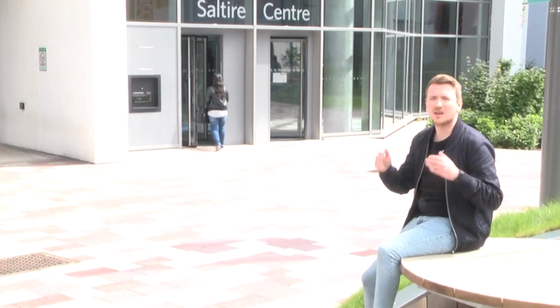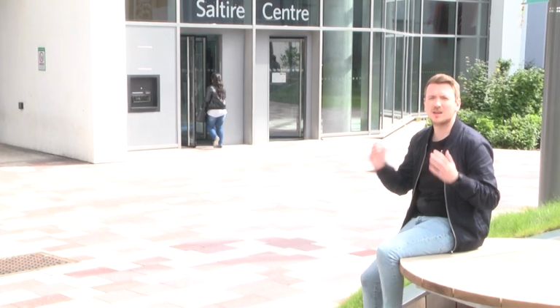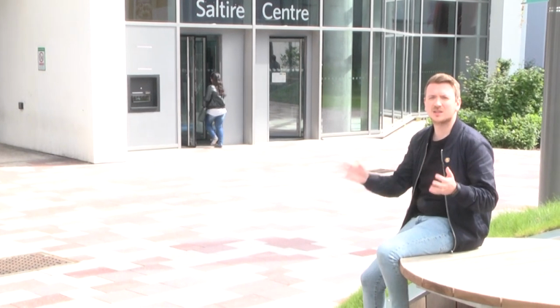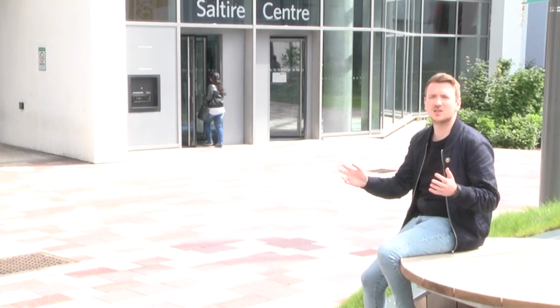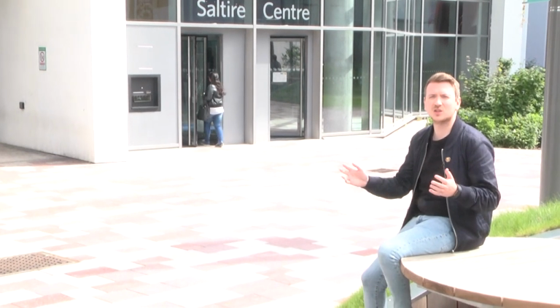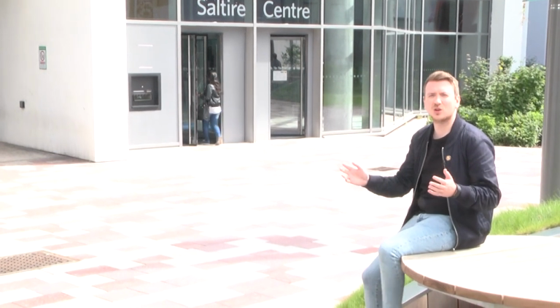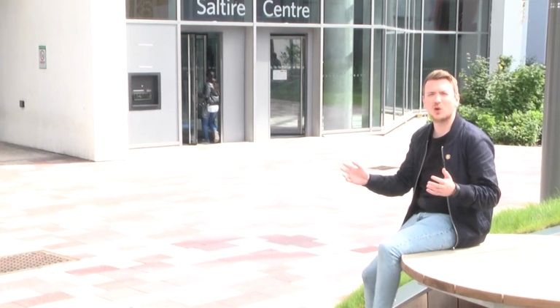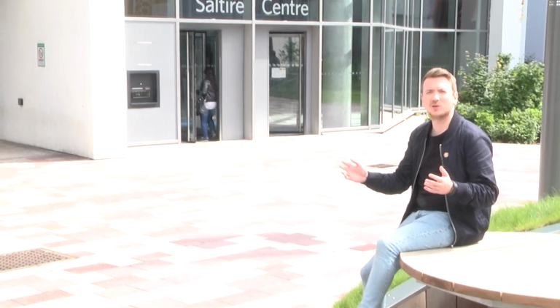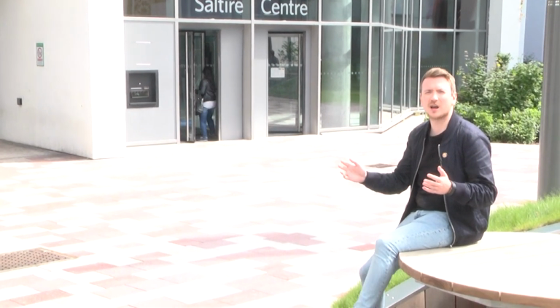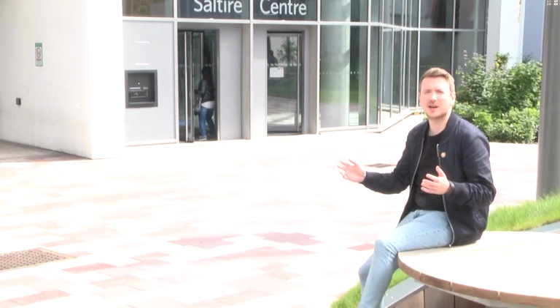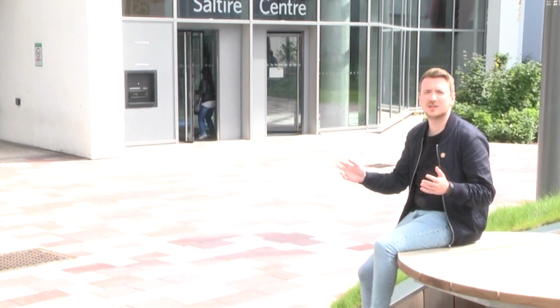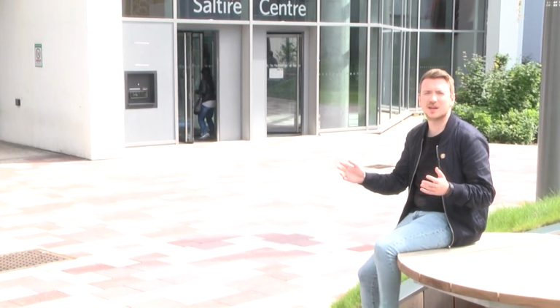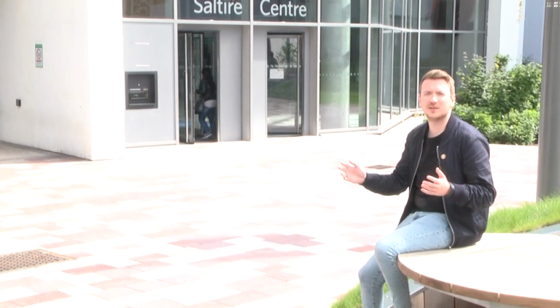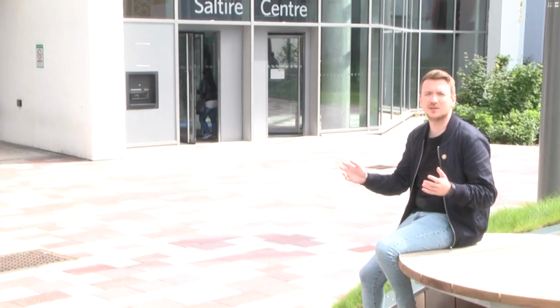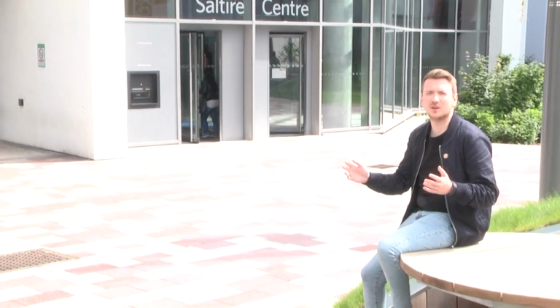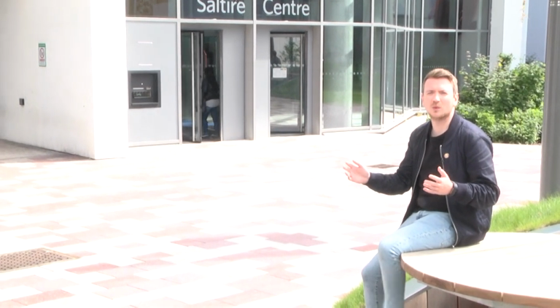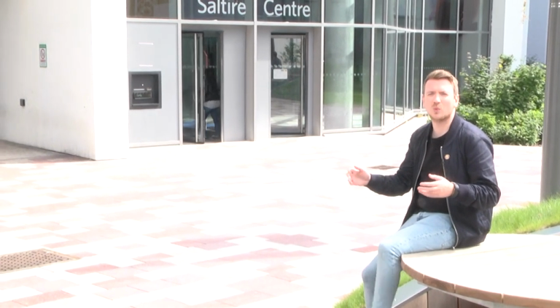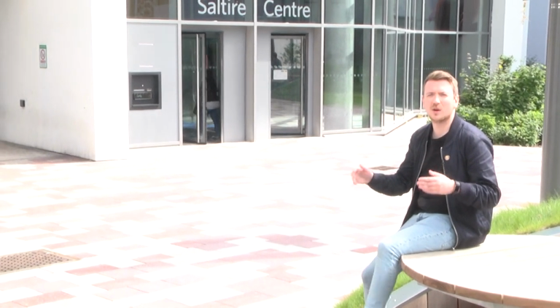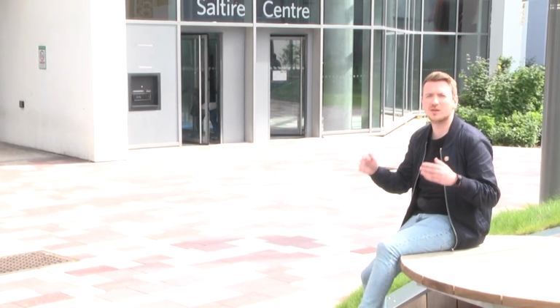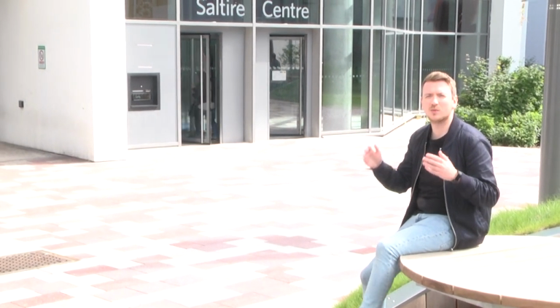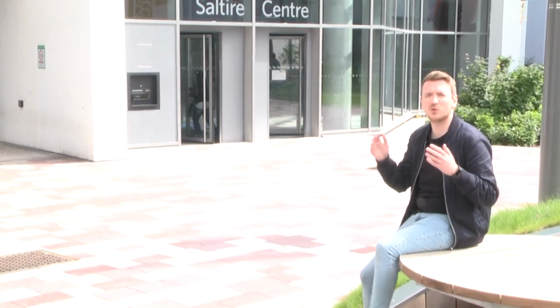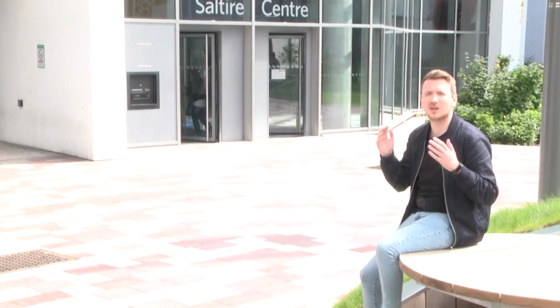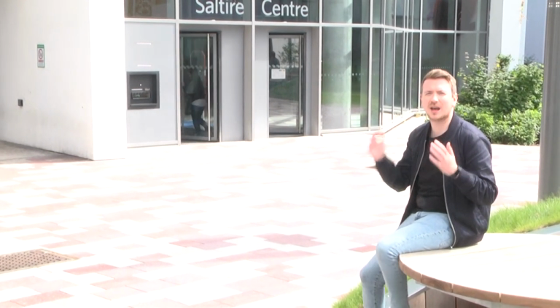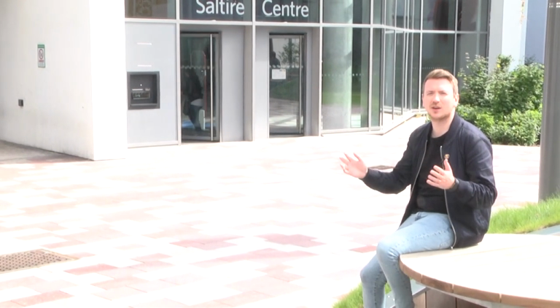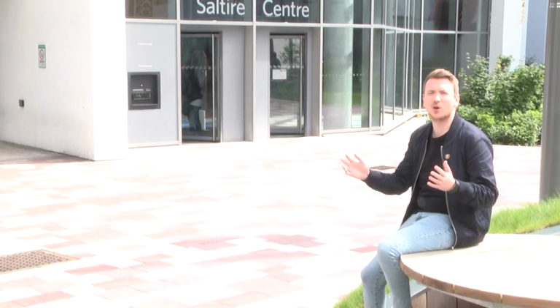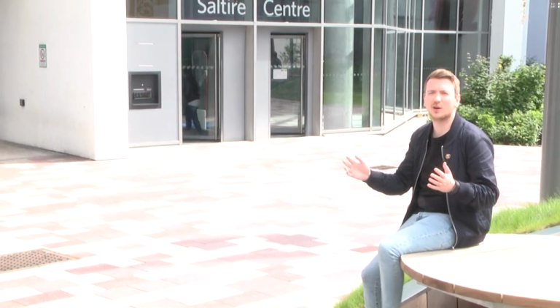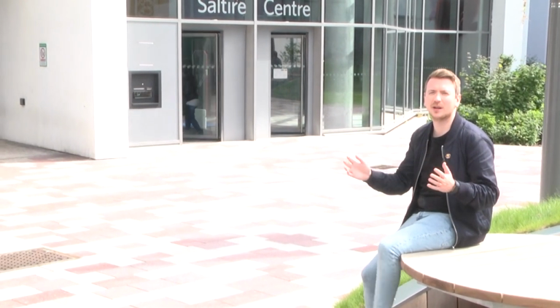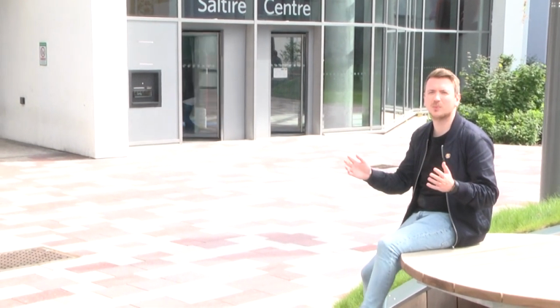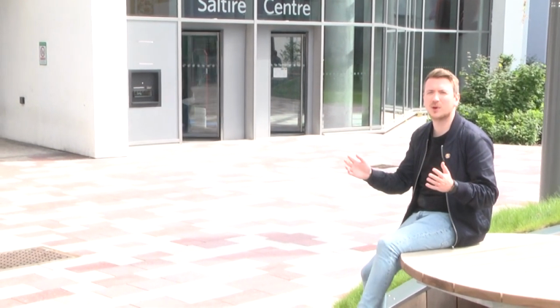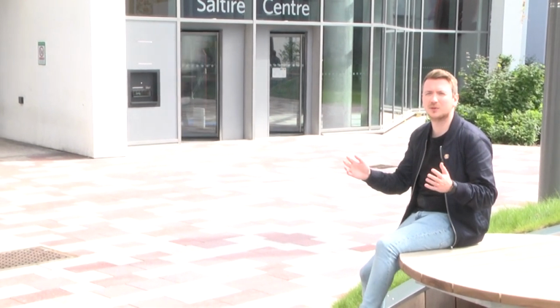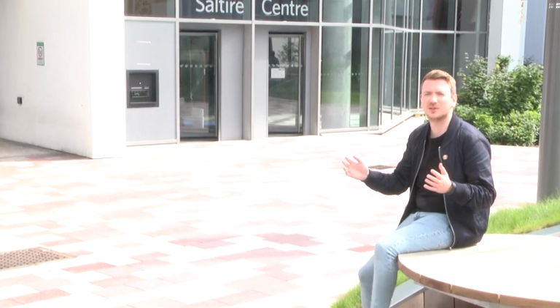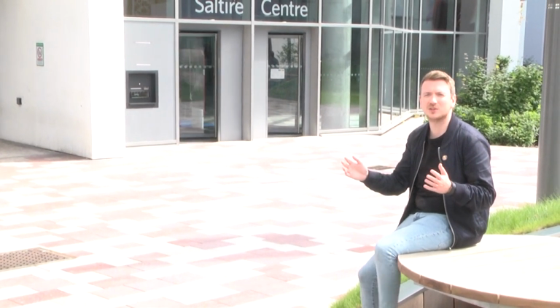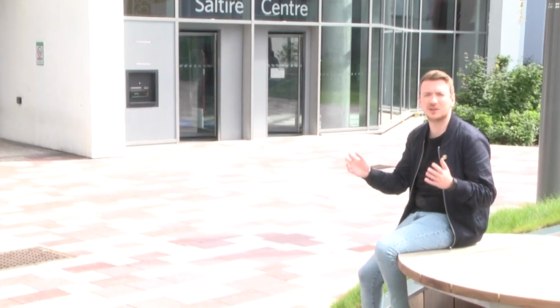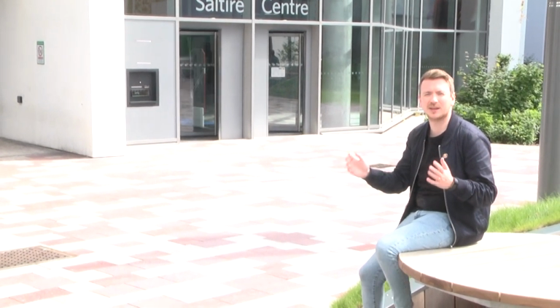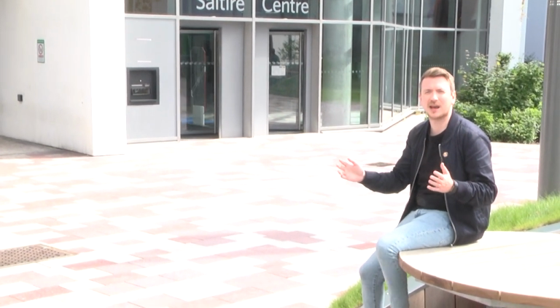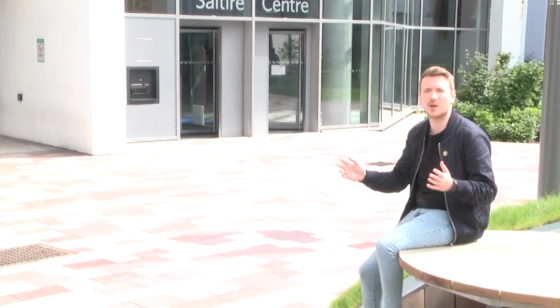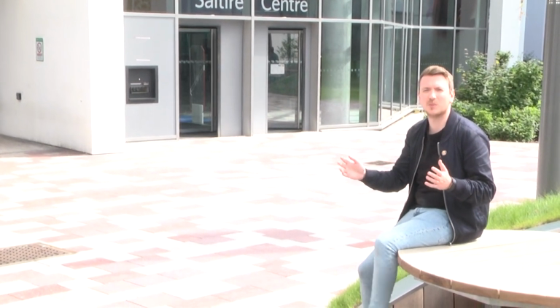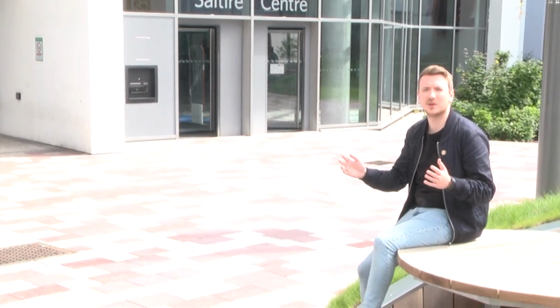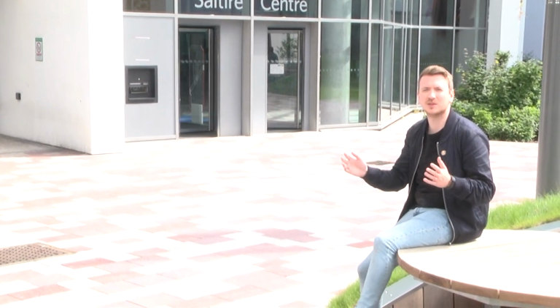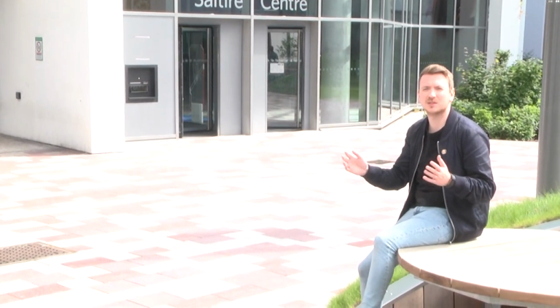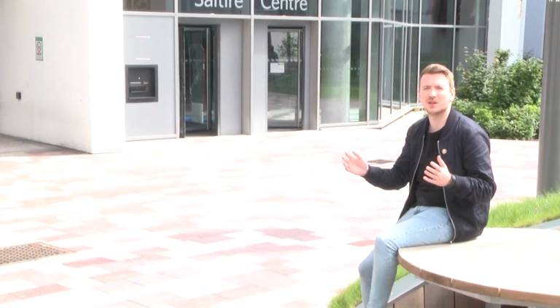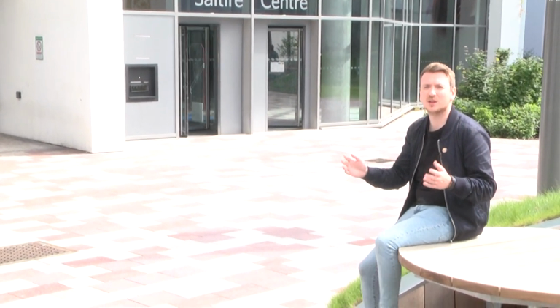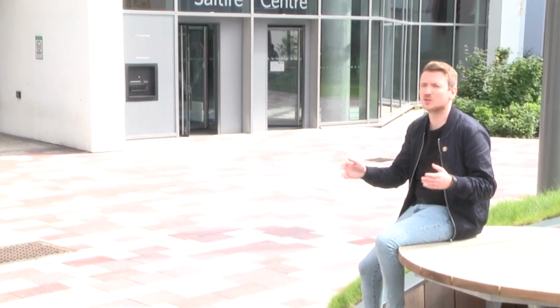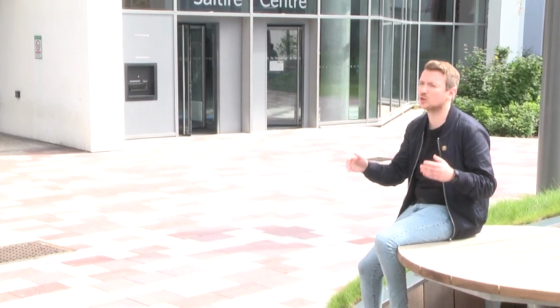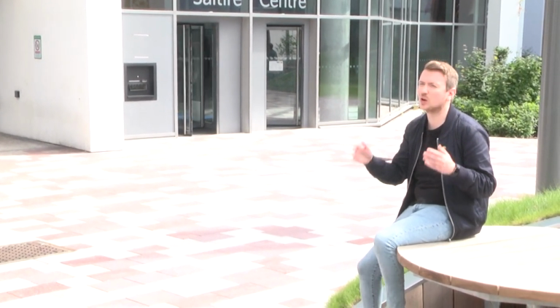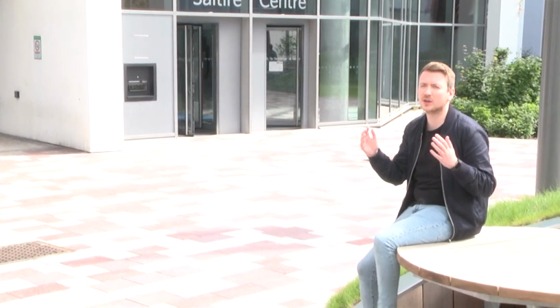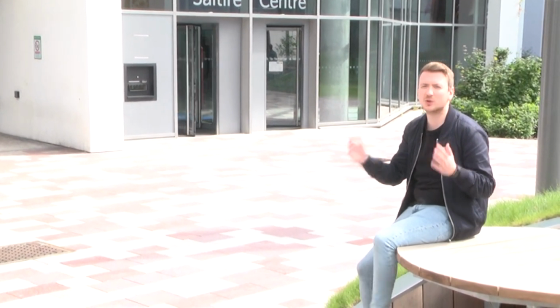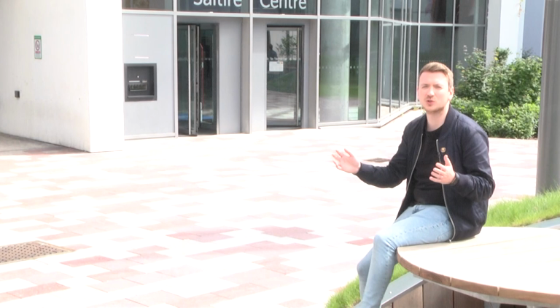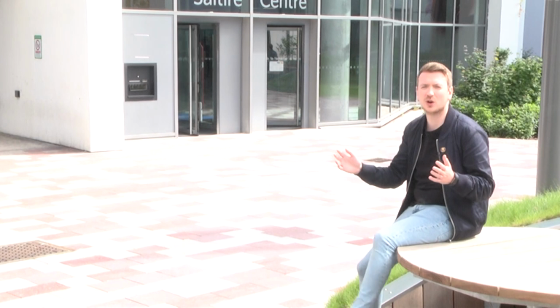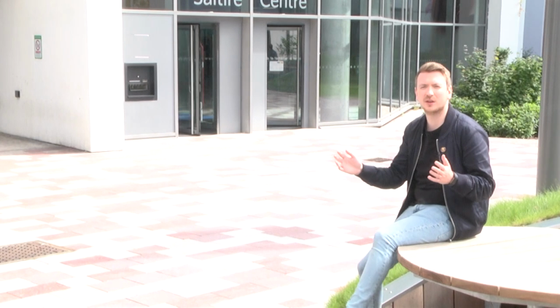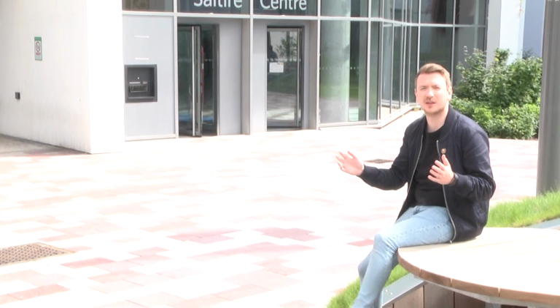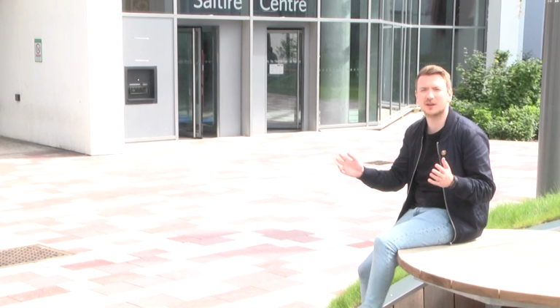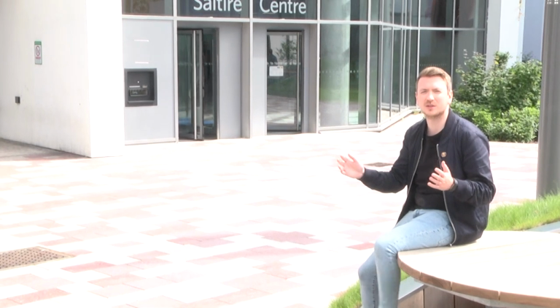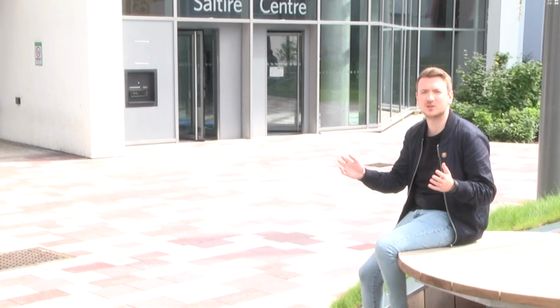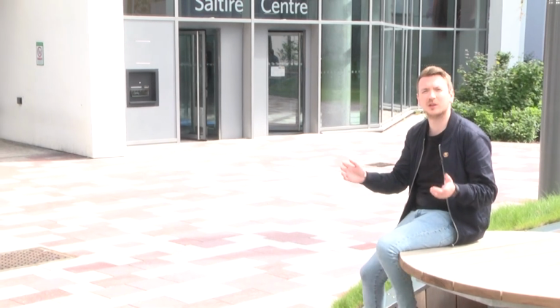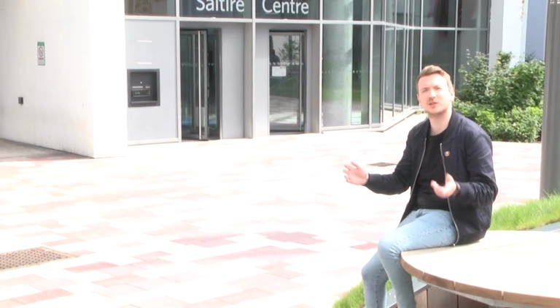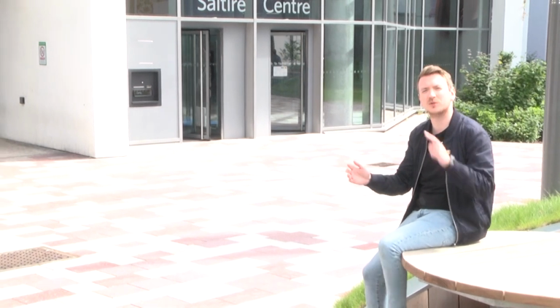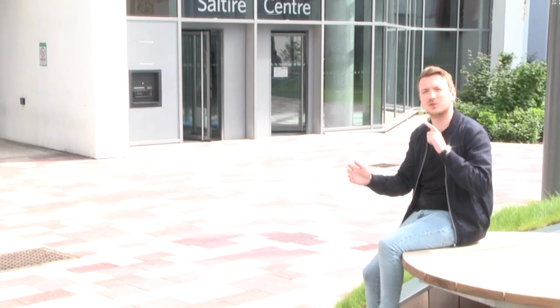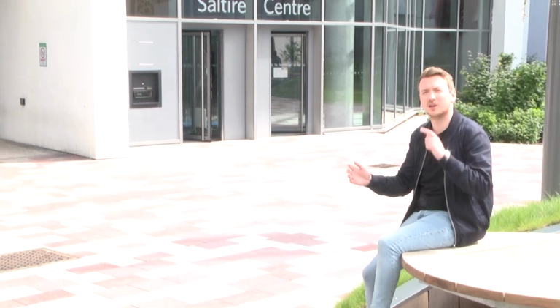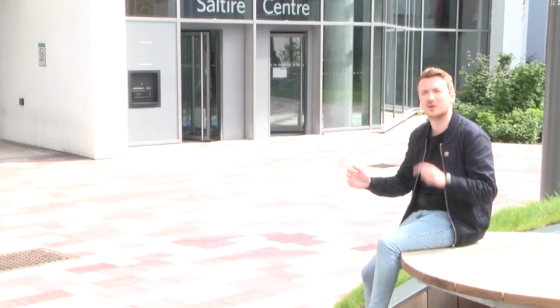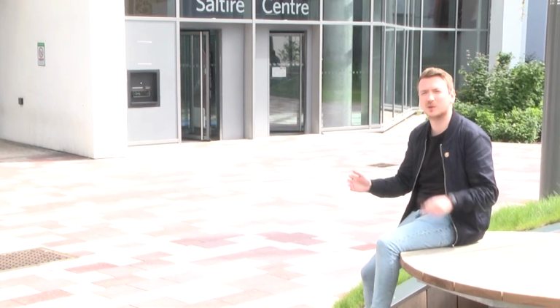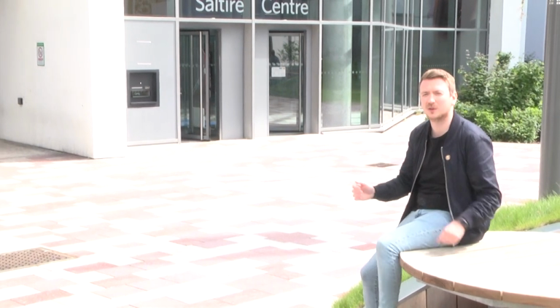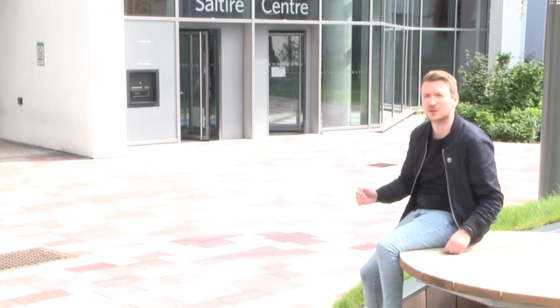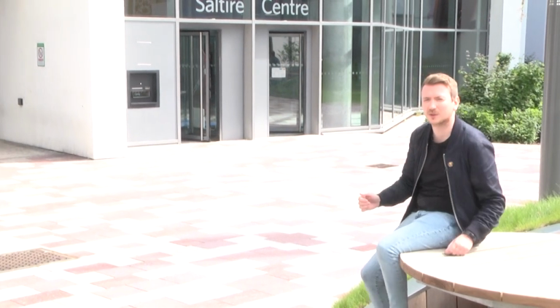This is the Saltire Centre, one of the most iconic buildings on the campus. There's a lot that goes on in here so let's go and take a wee look.